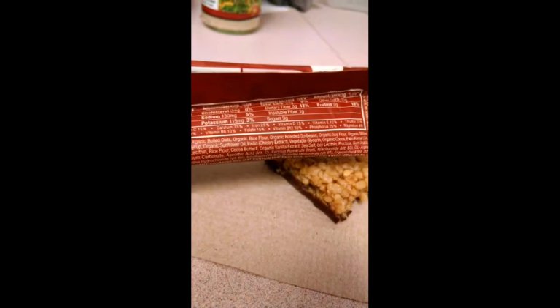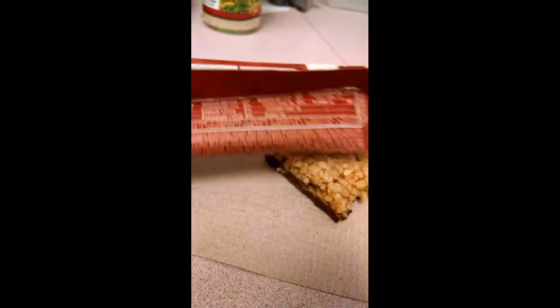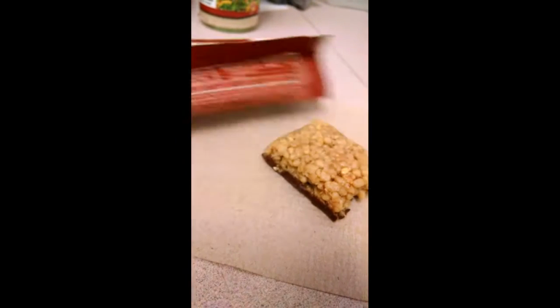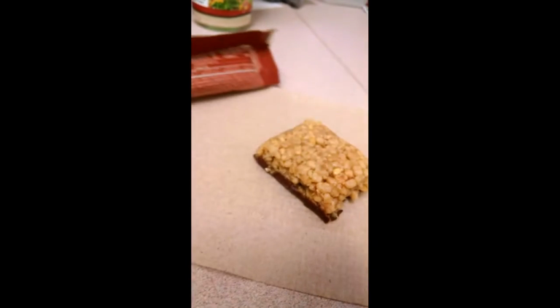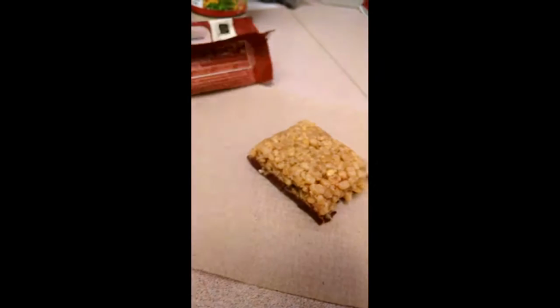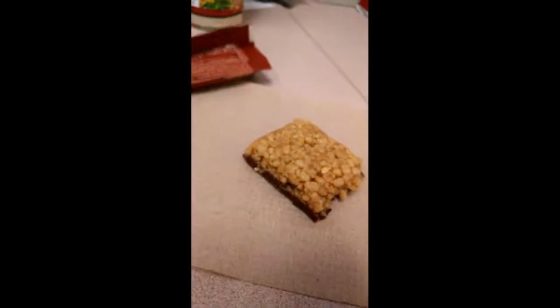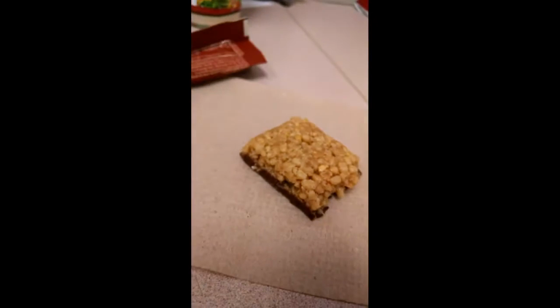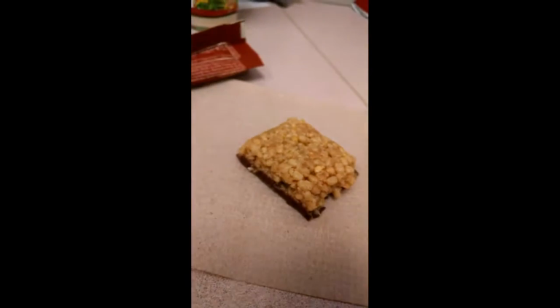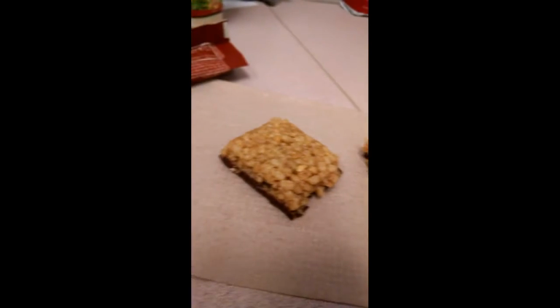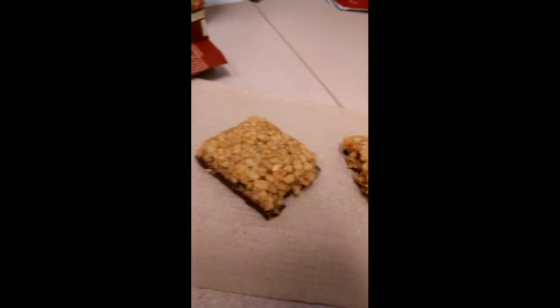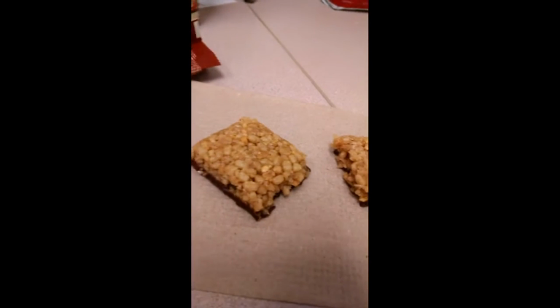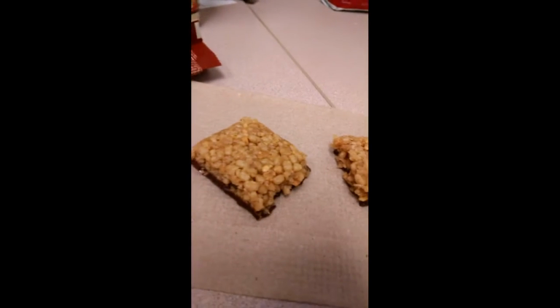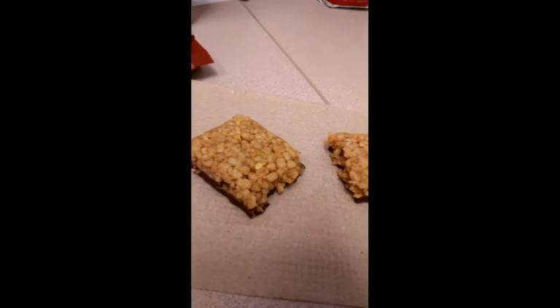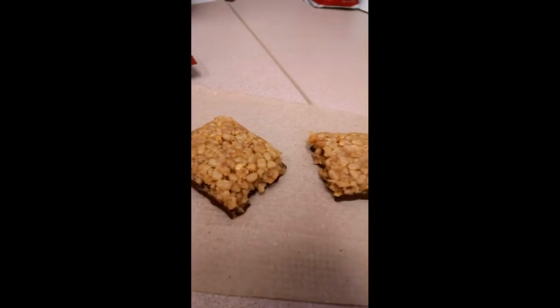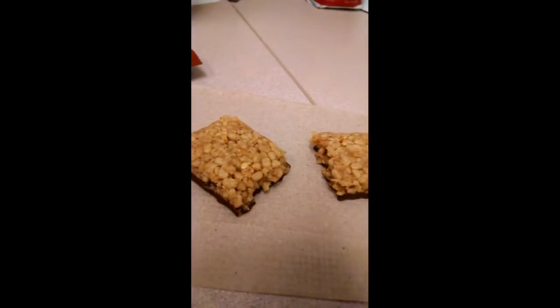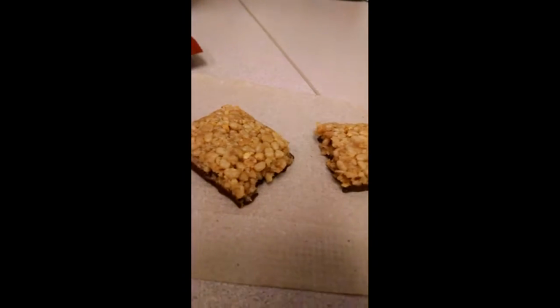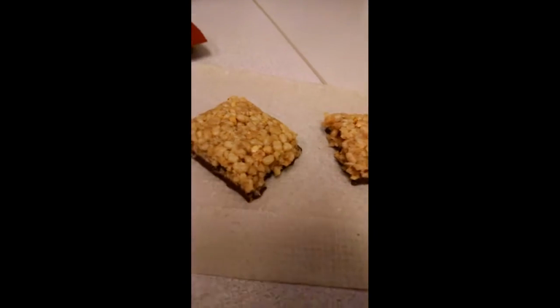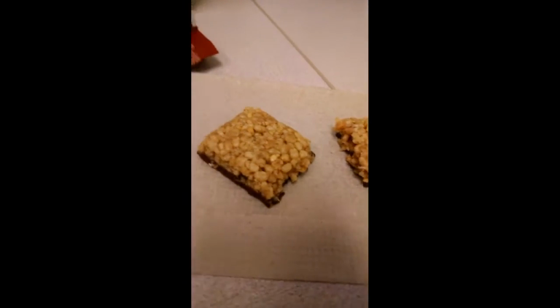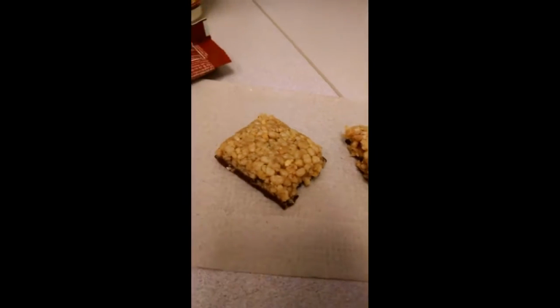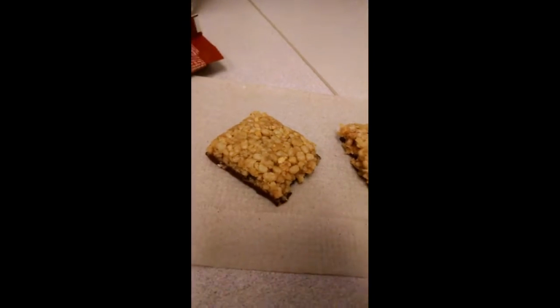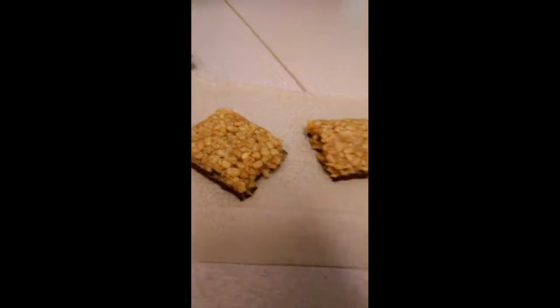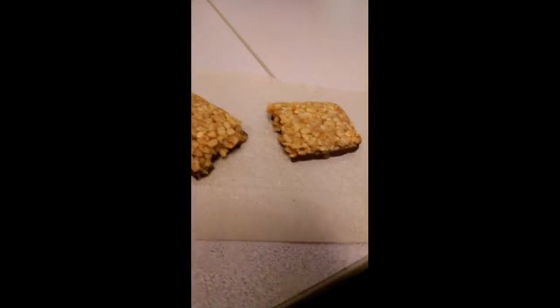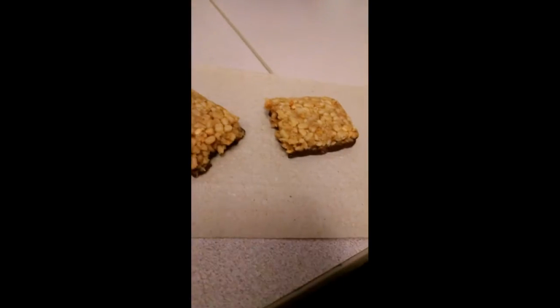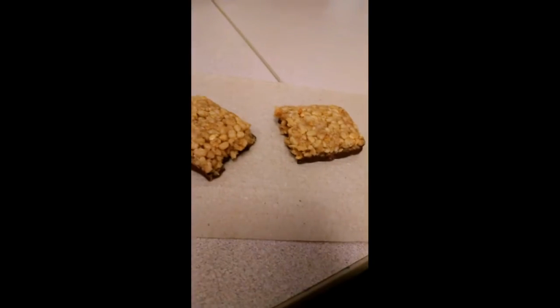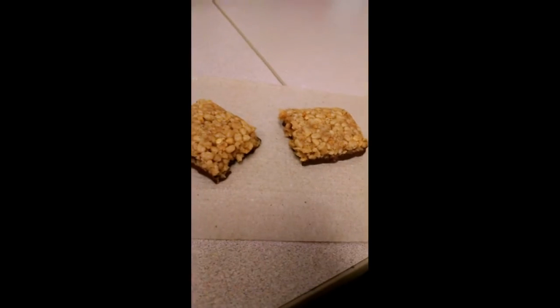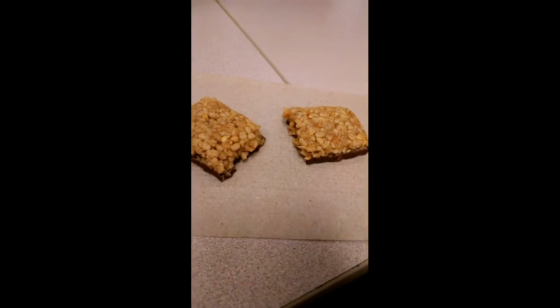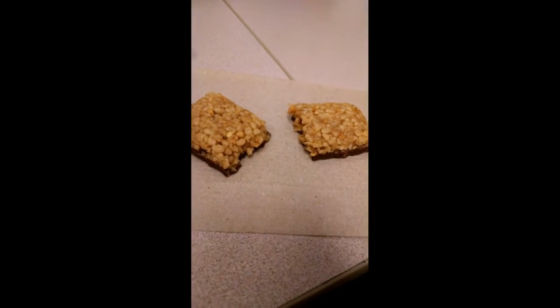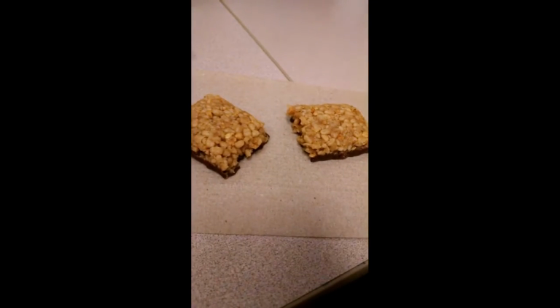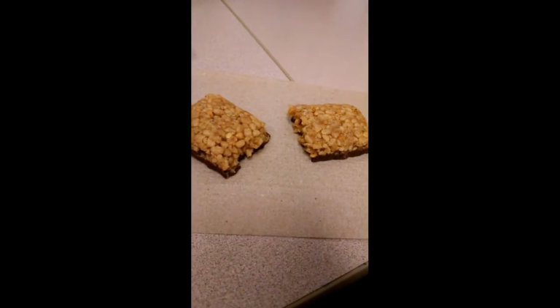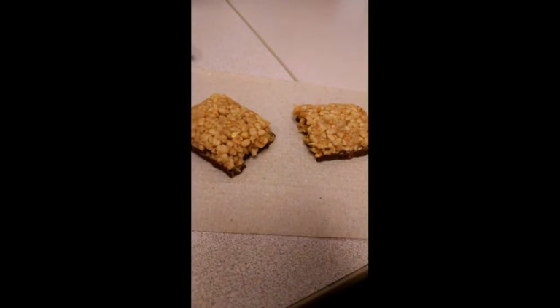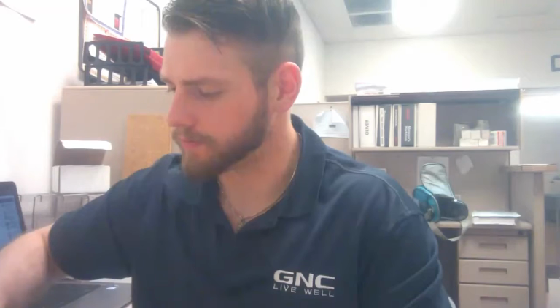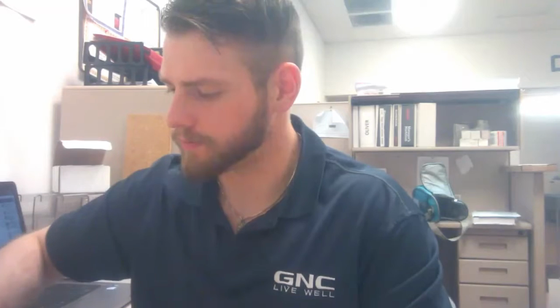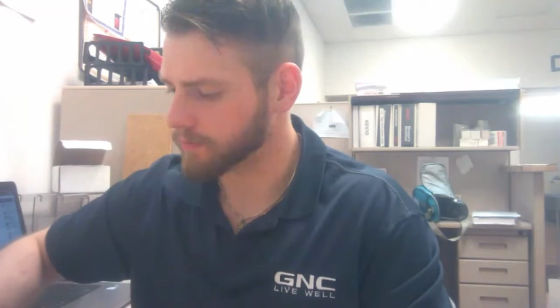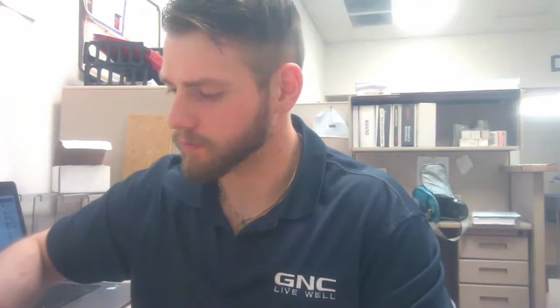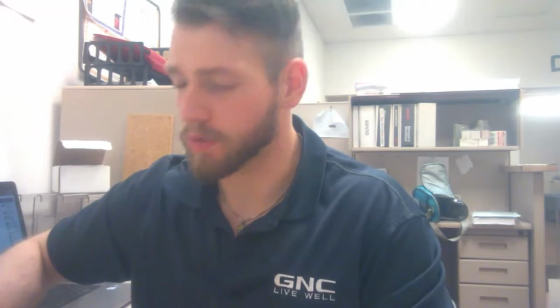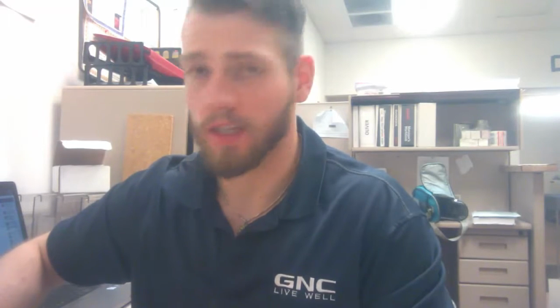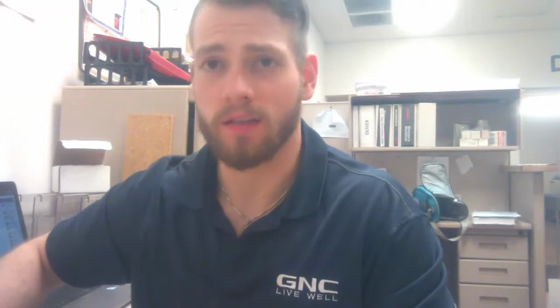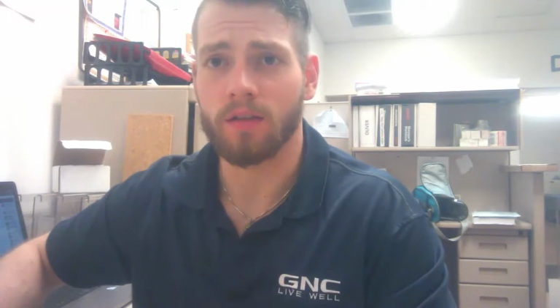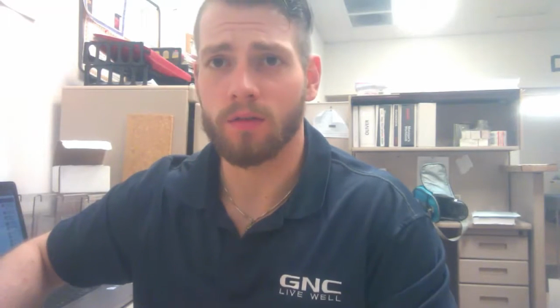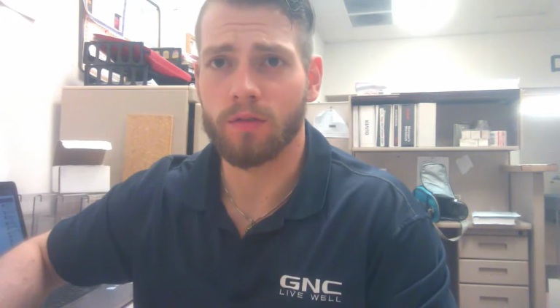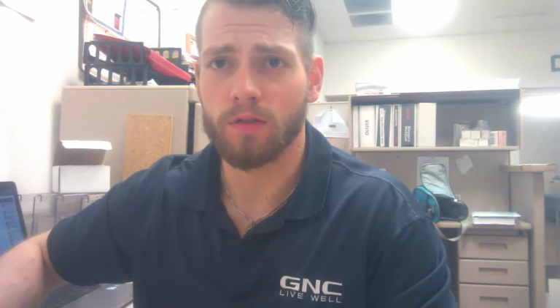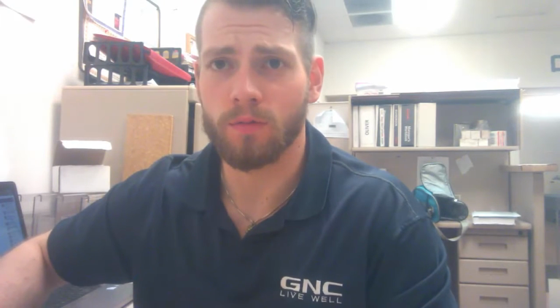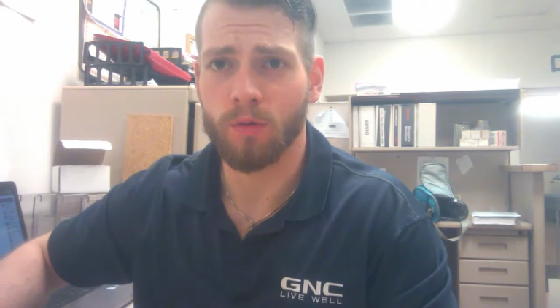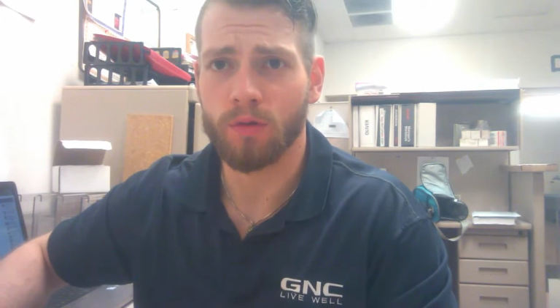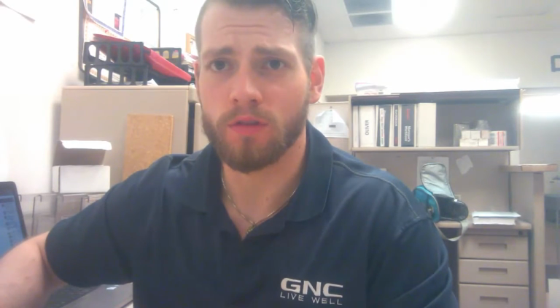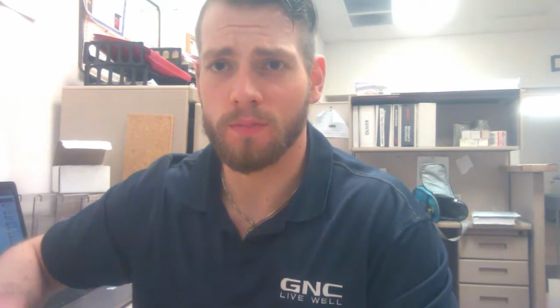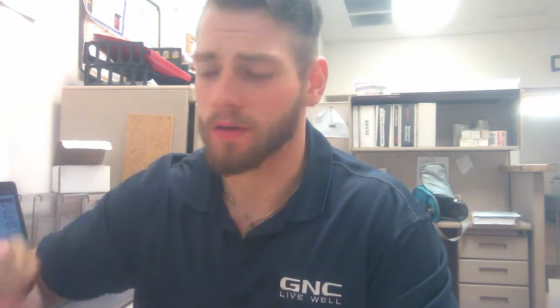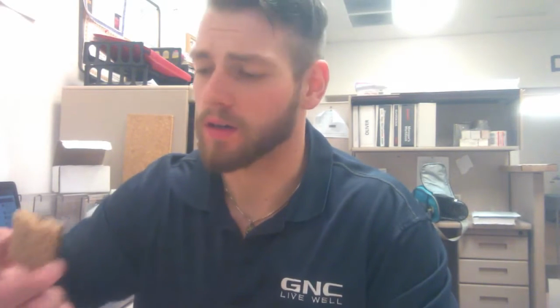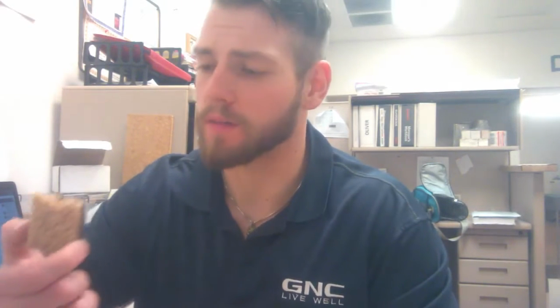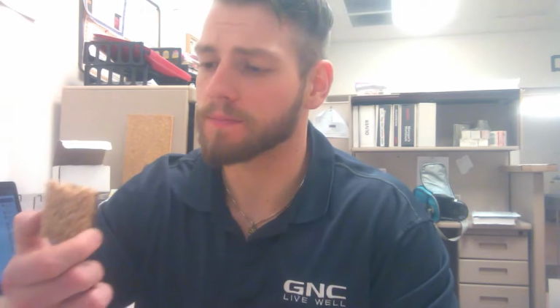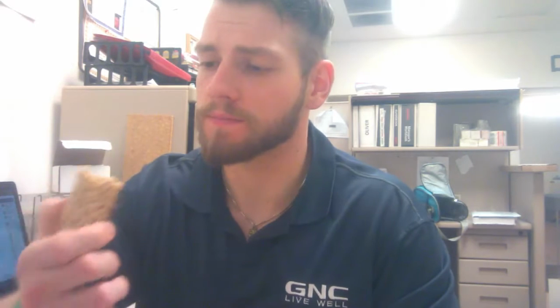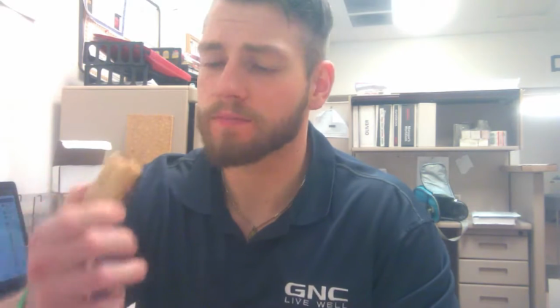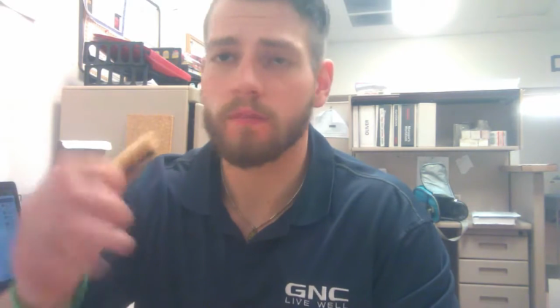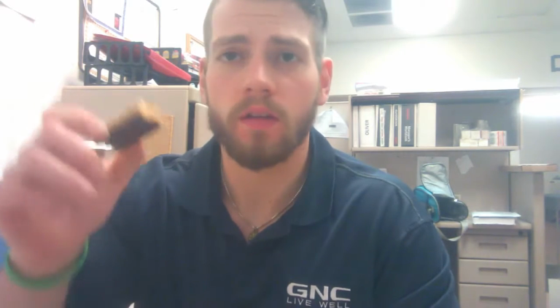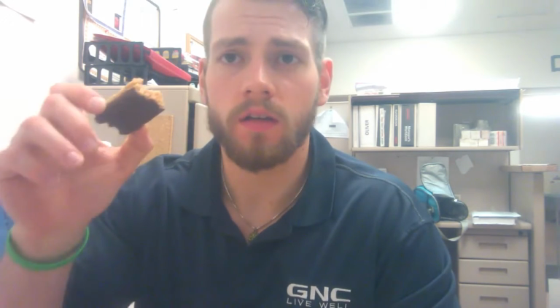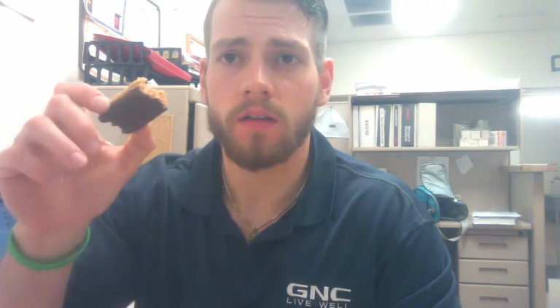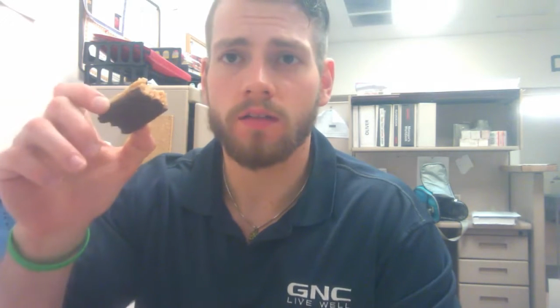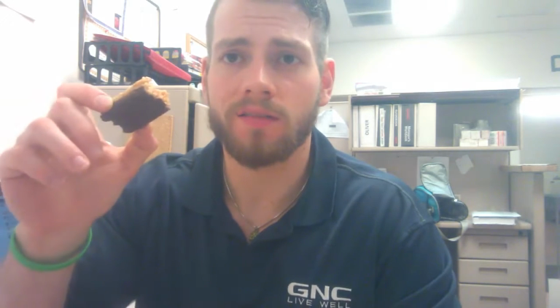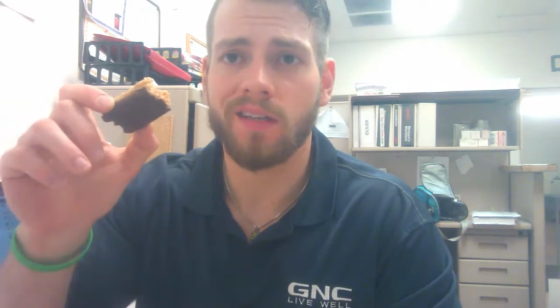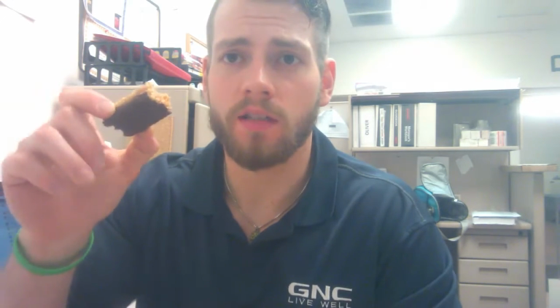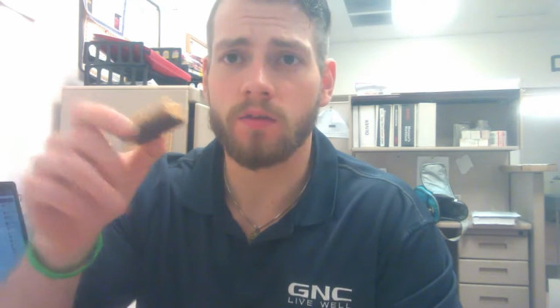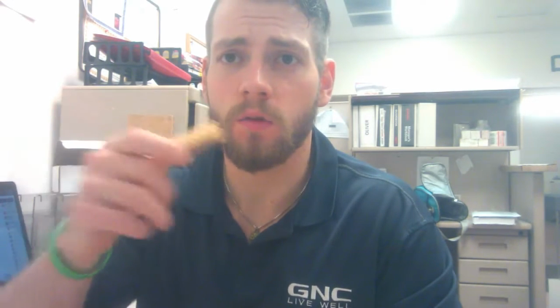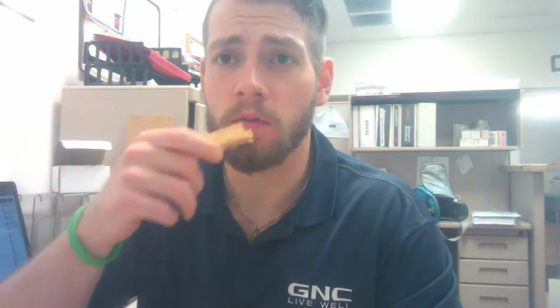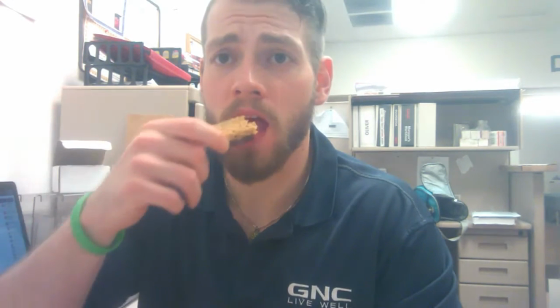That's why it only has 9 grams of protein. All right, let's taste it. We got the Luna S'mores Bar. Taste one.